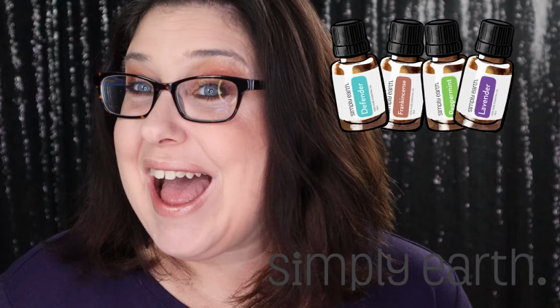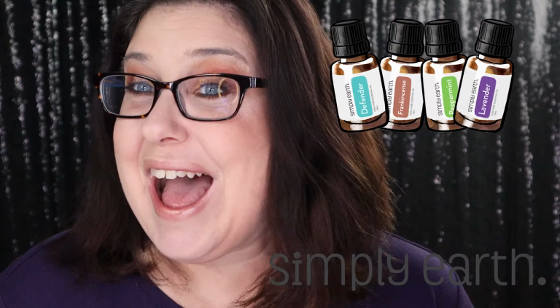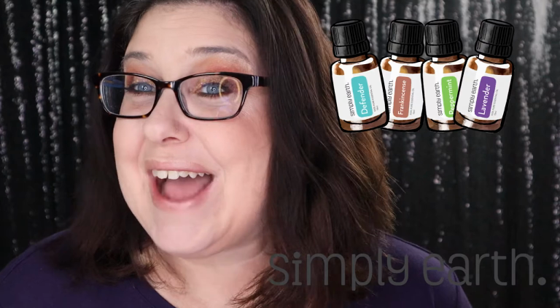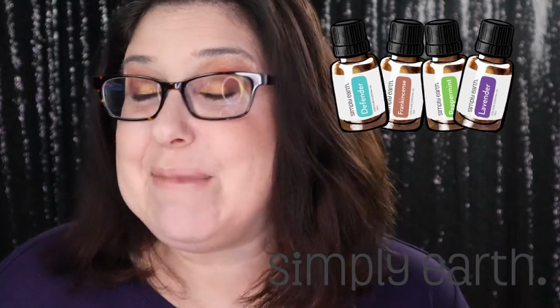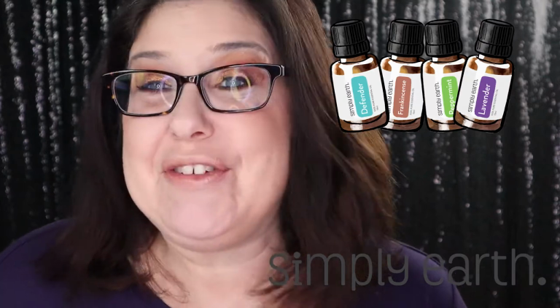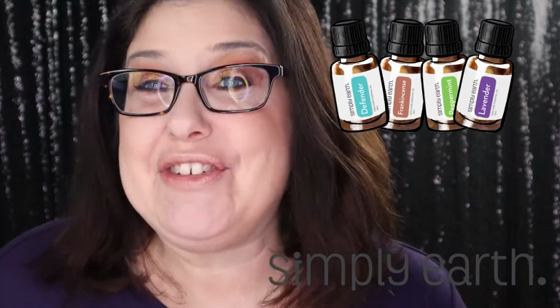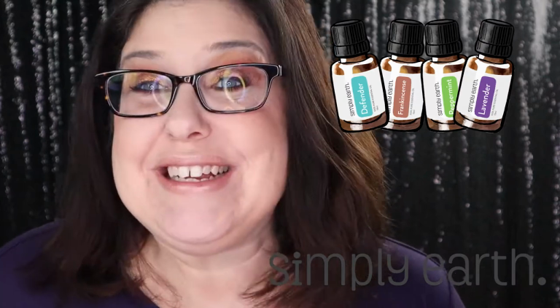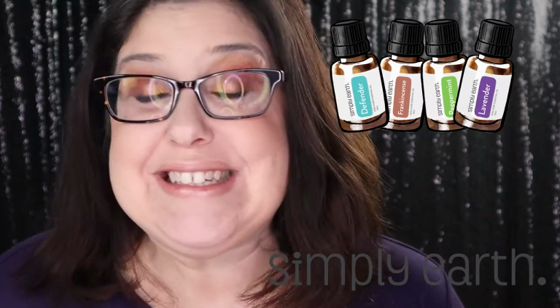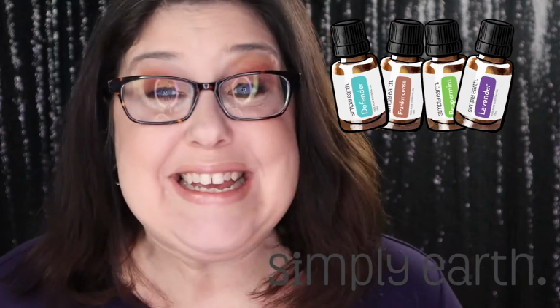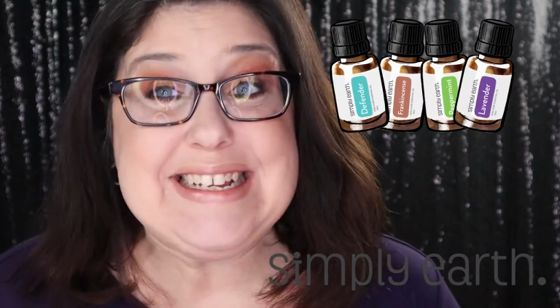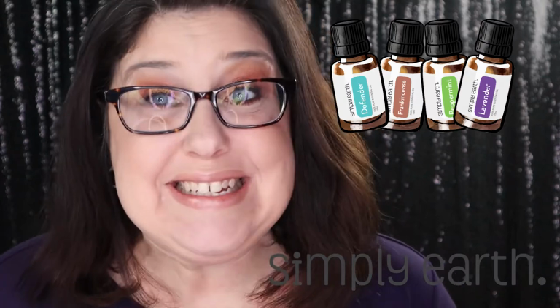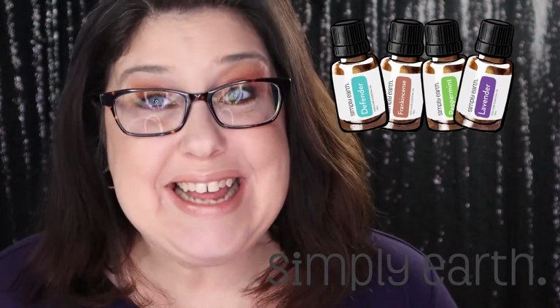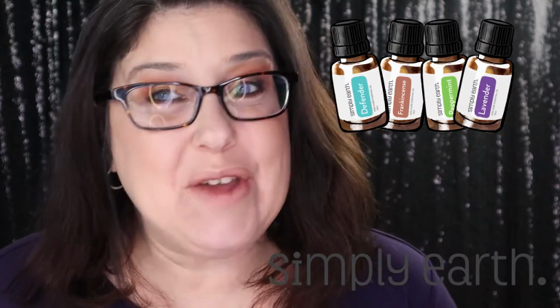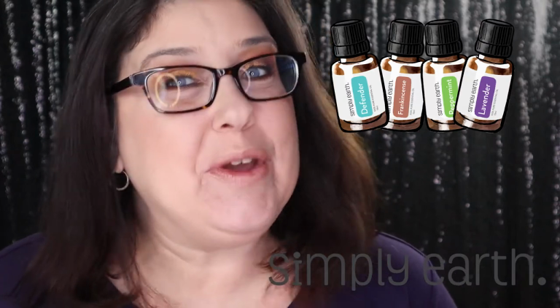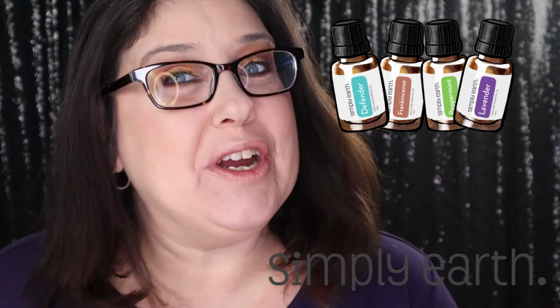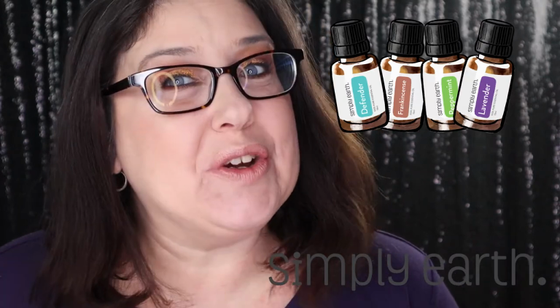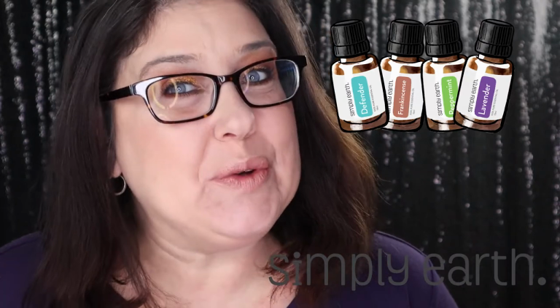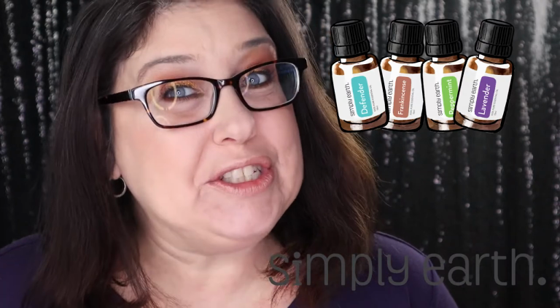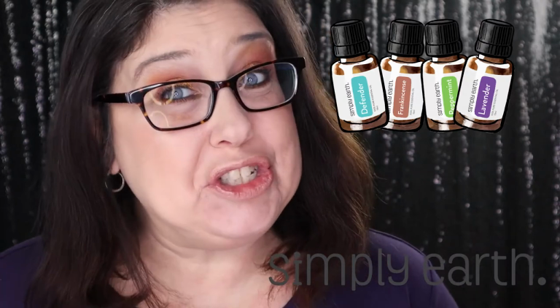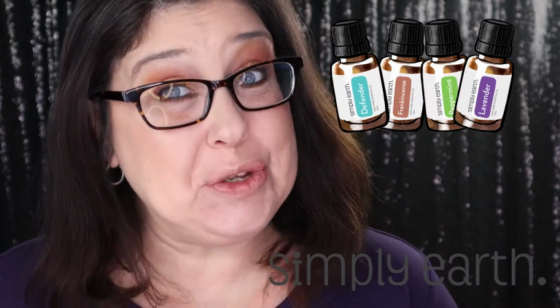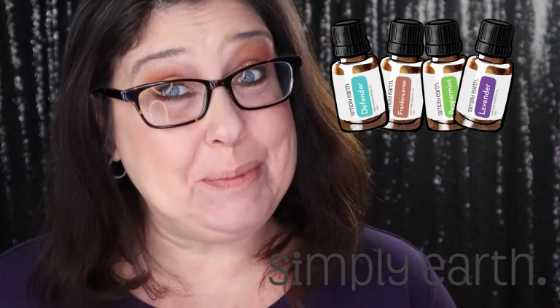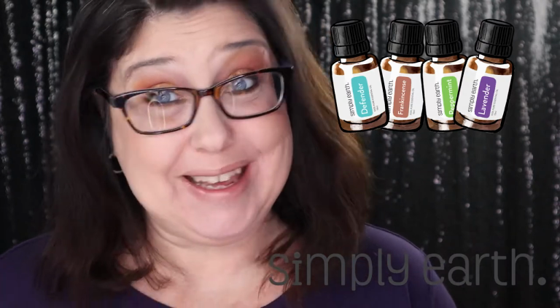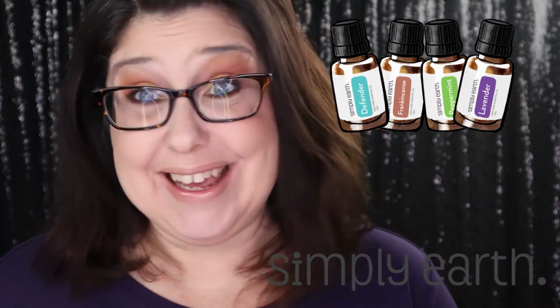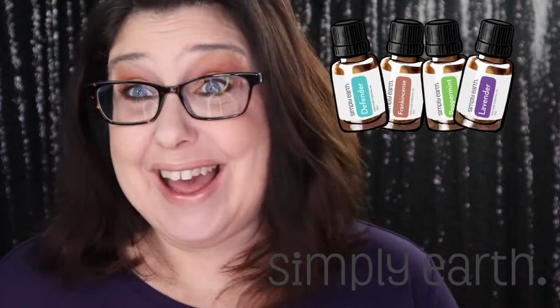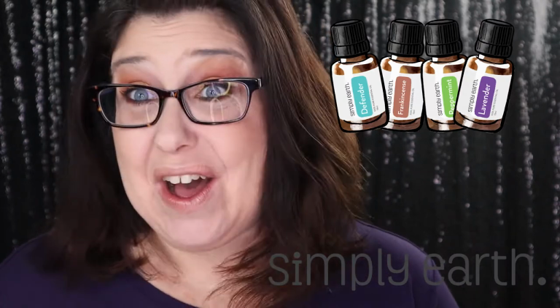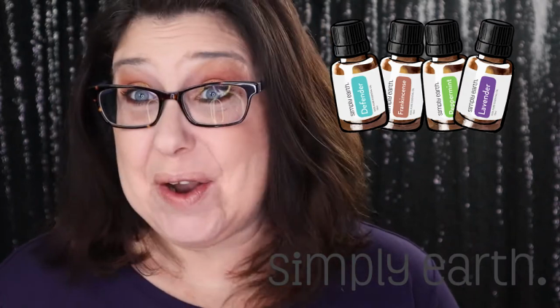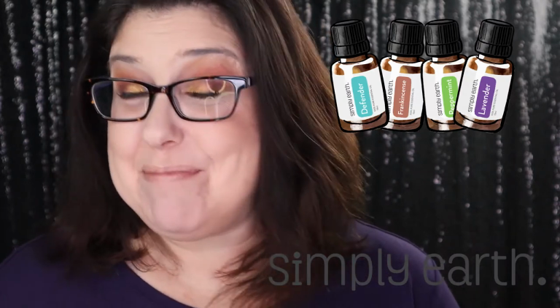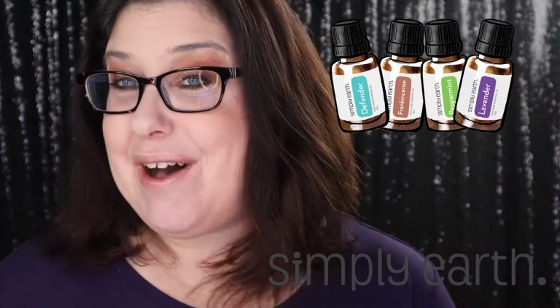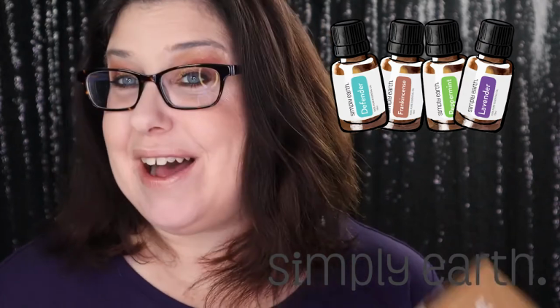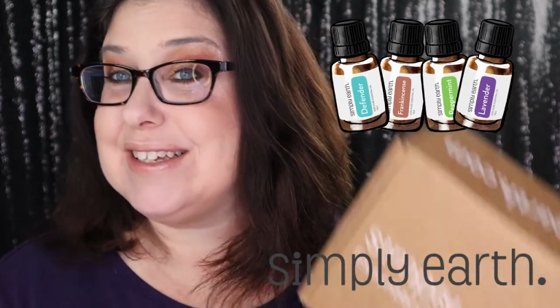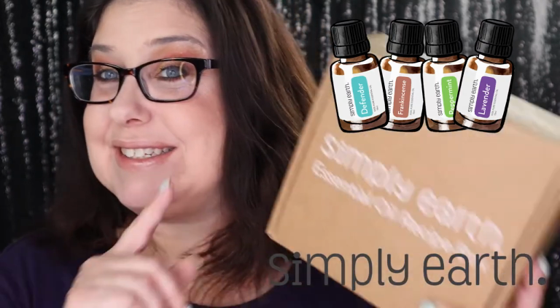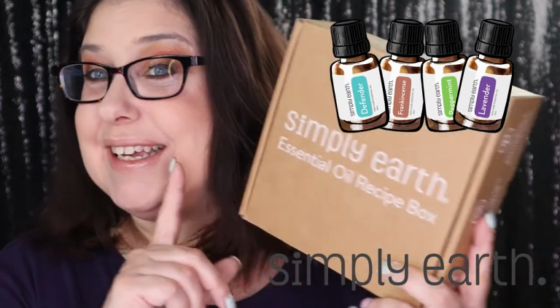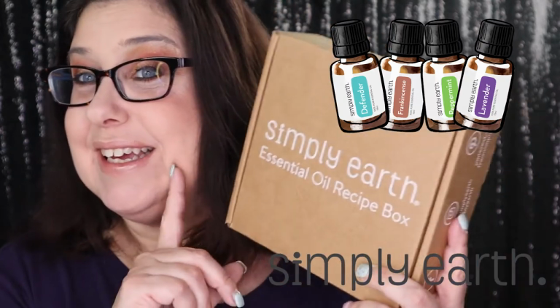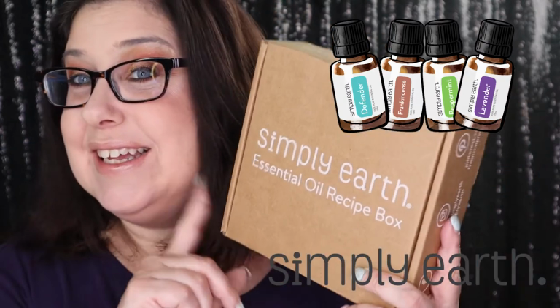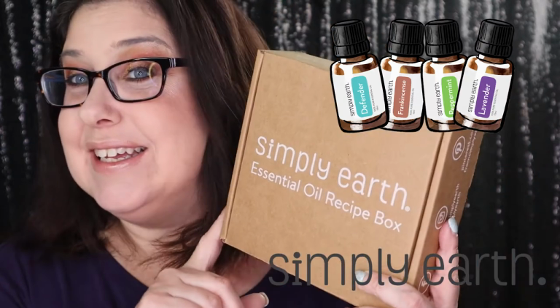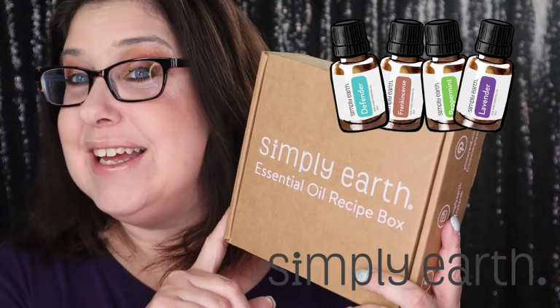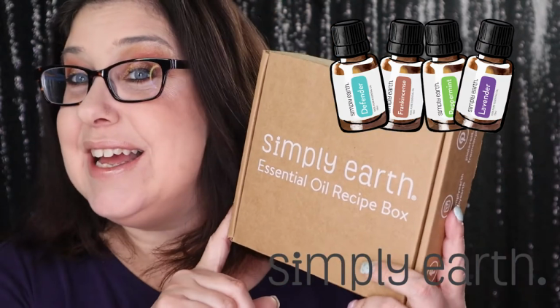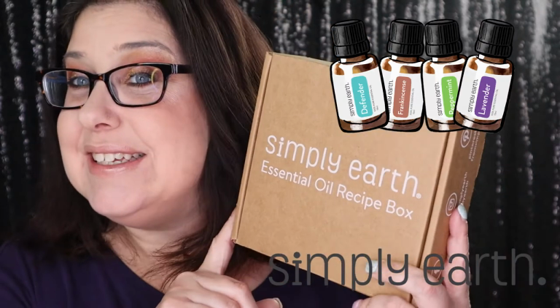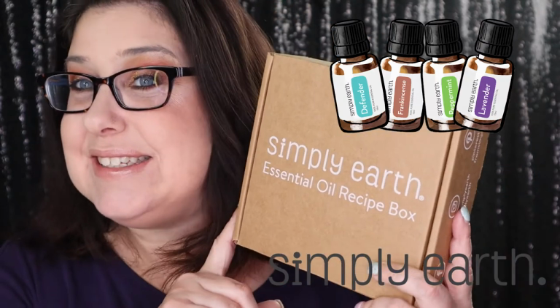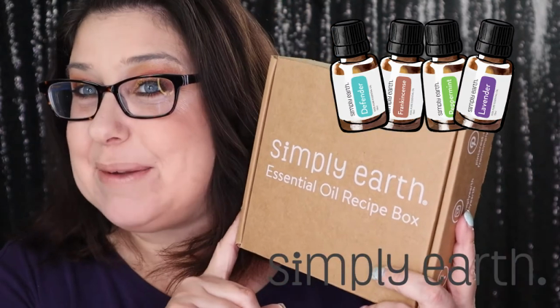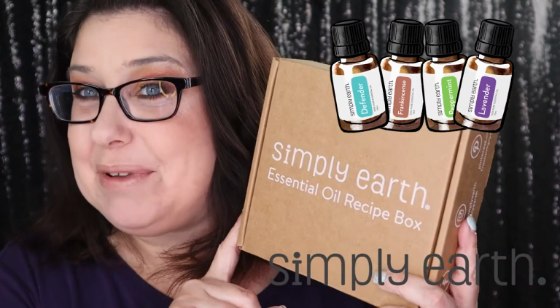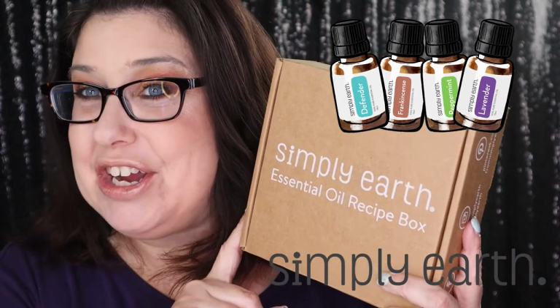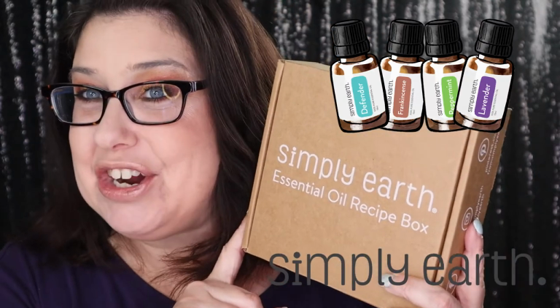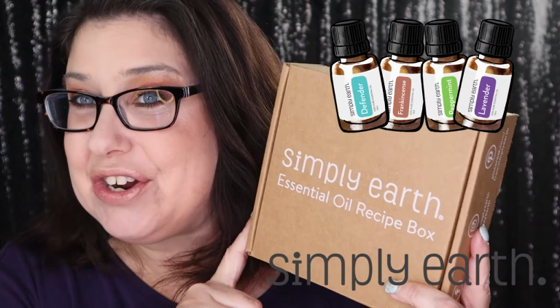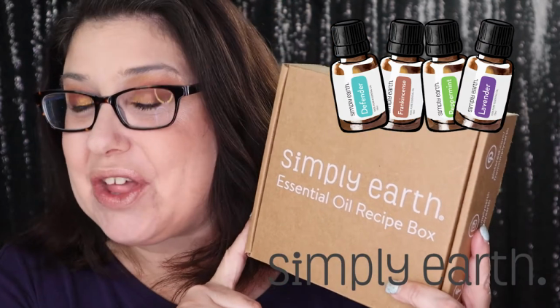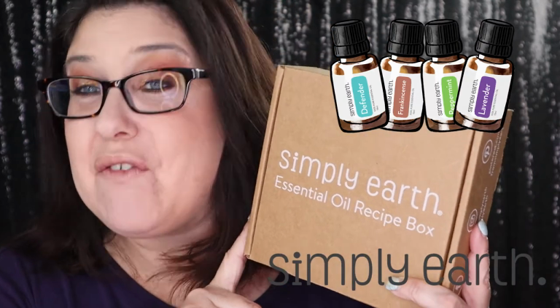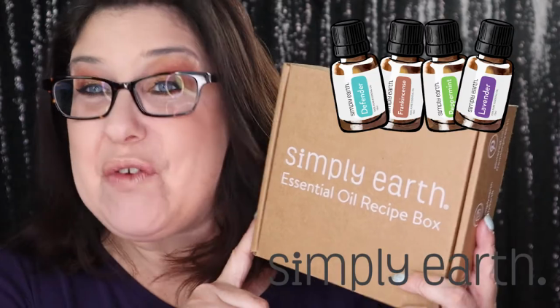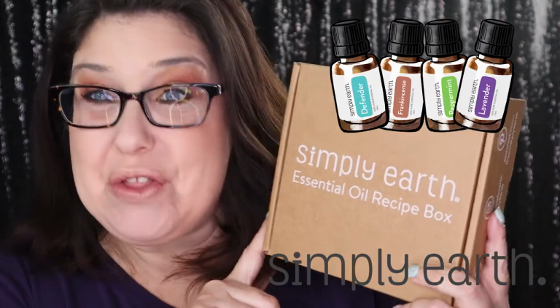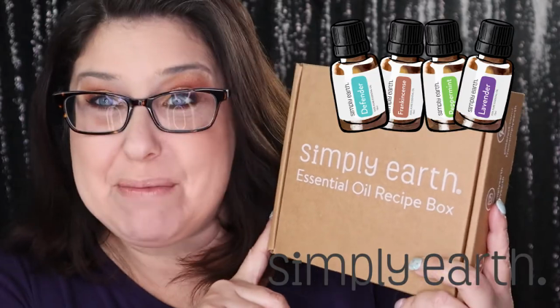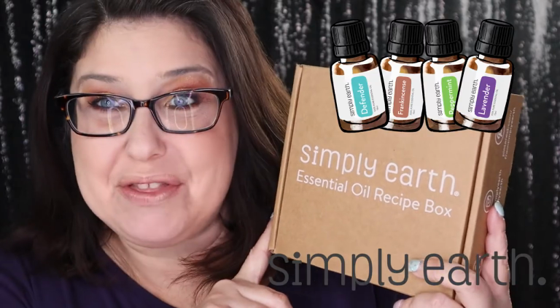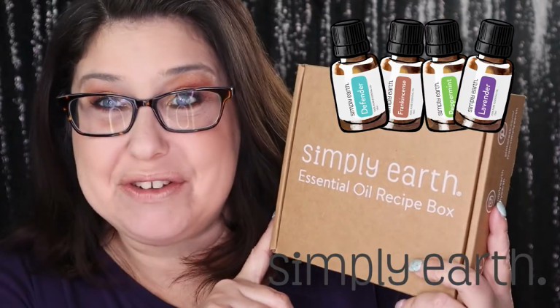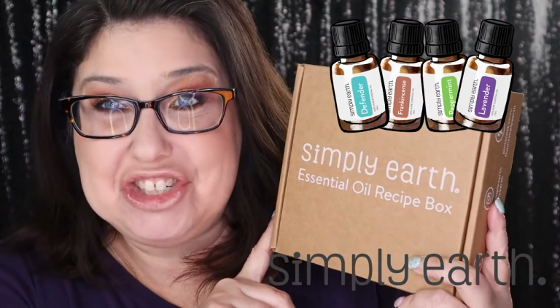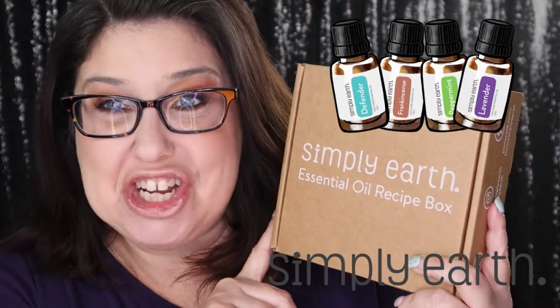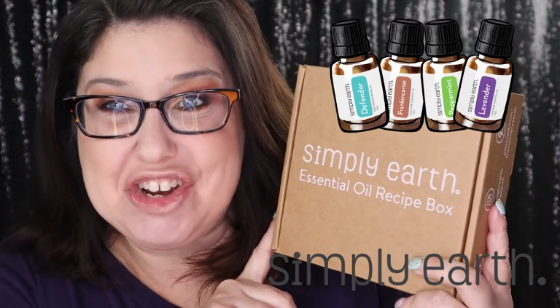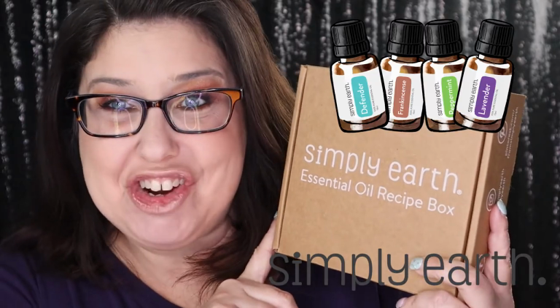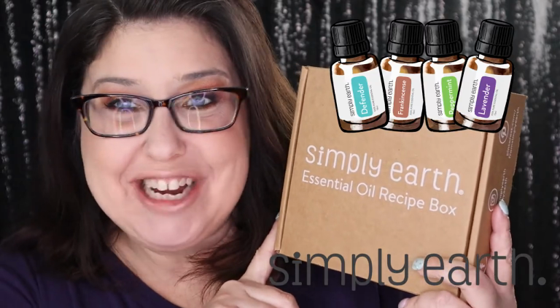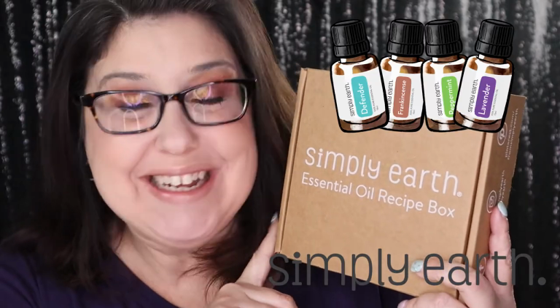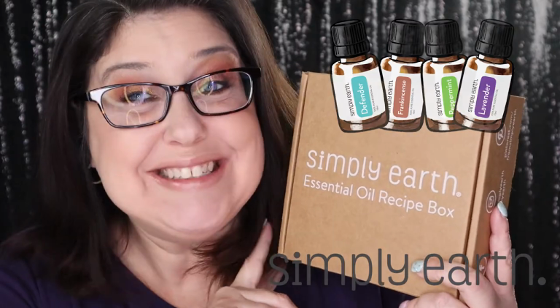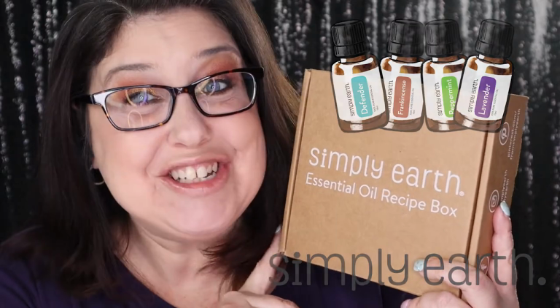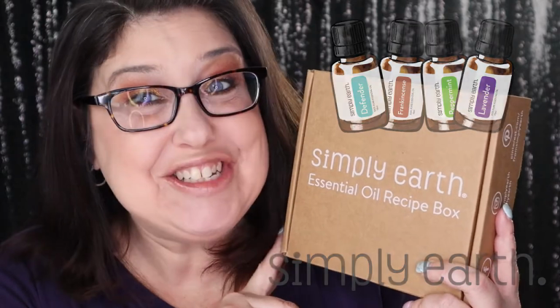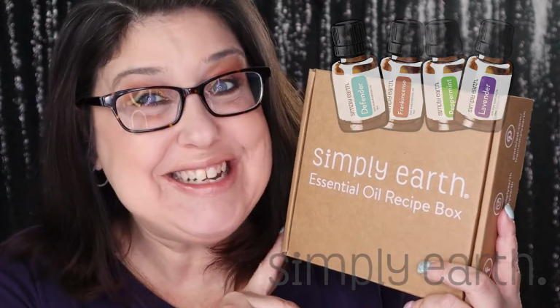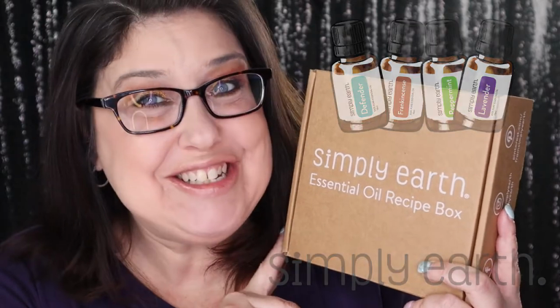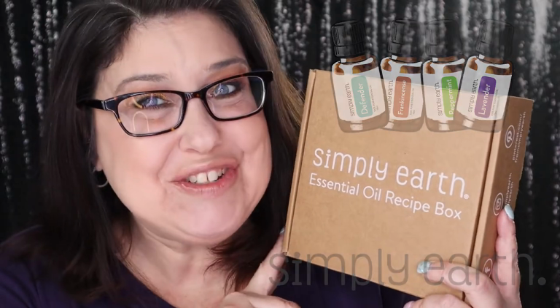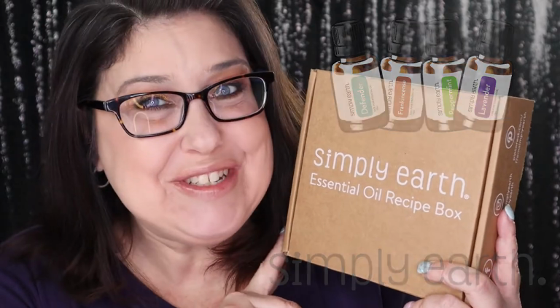Hi, my friends, and today we are going to be unboxing Simply Earth for the month of January, so stay tuned.